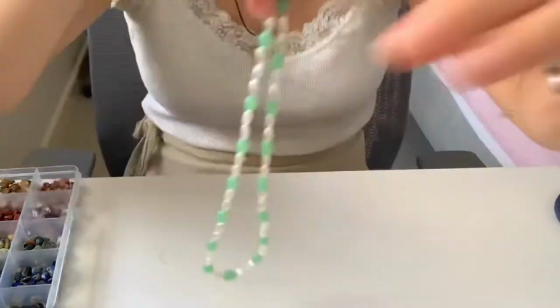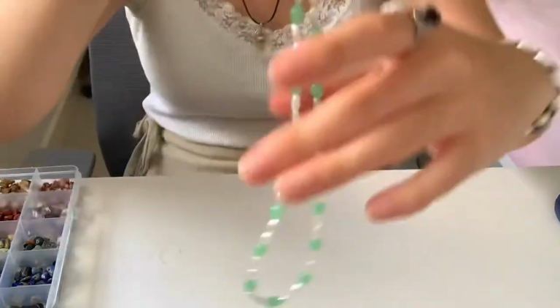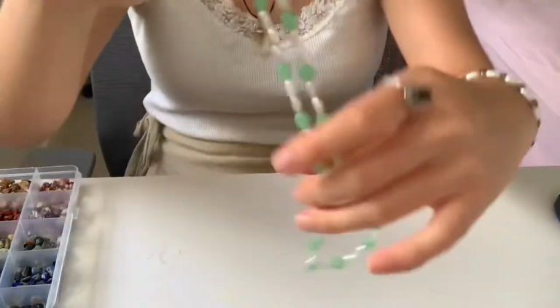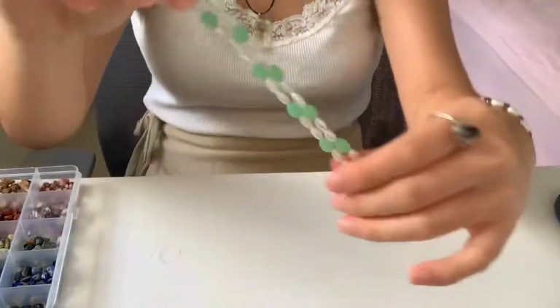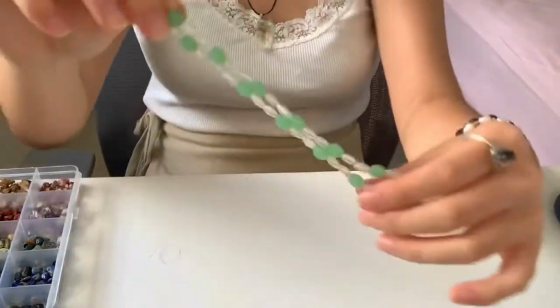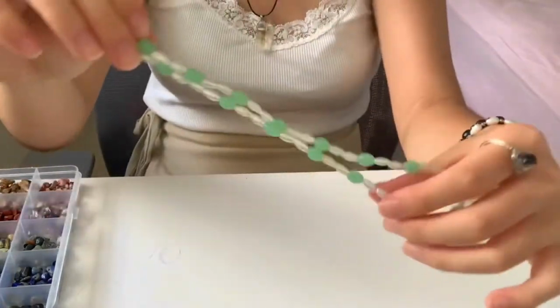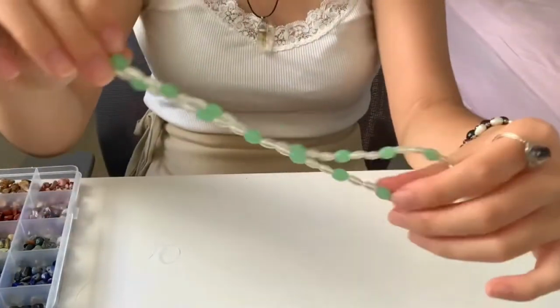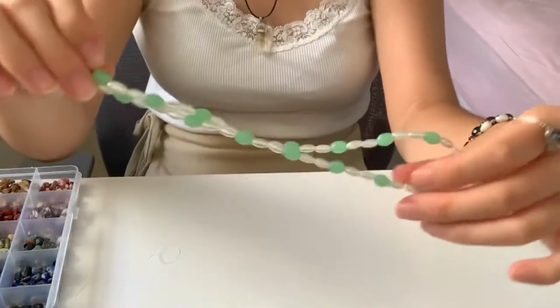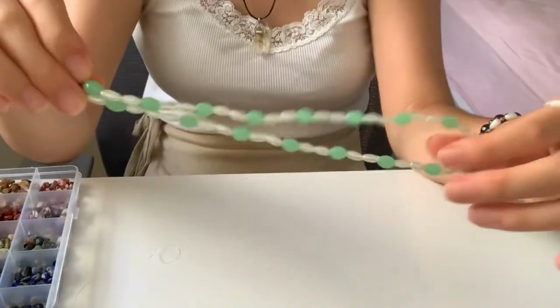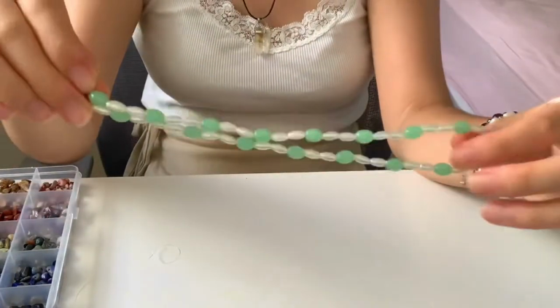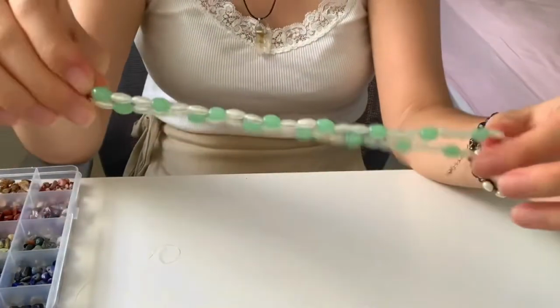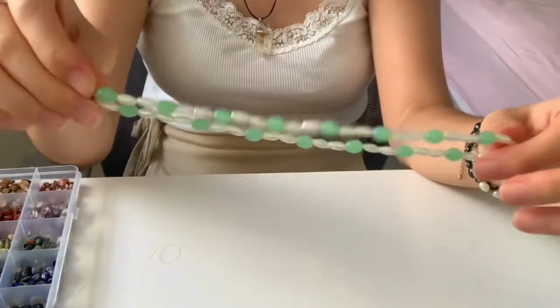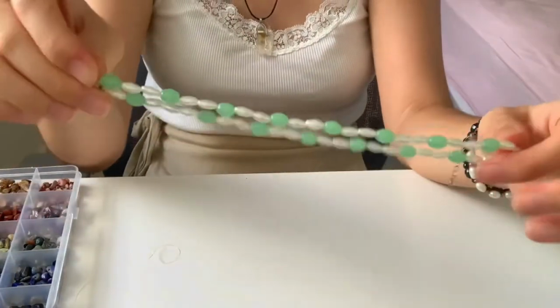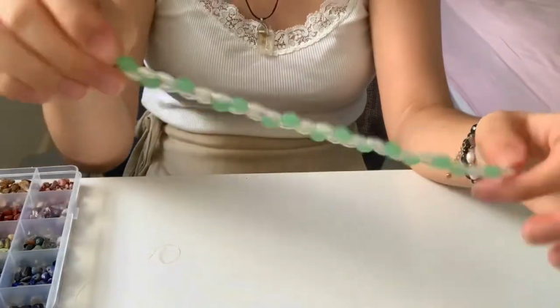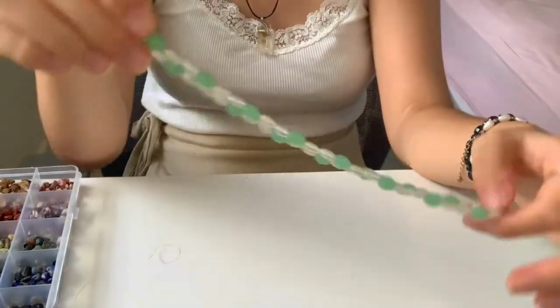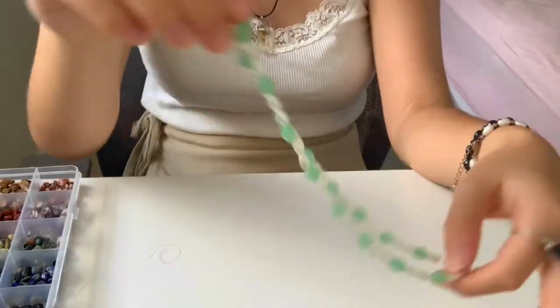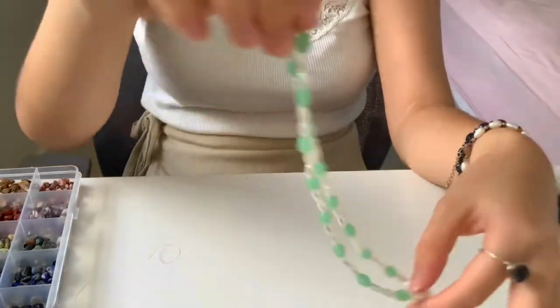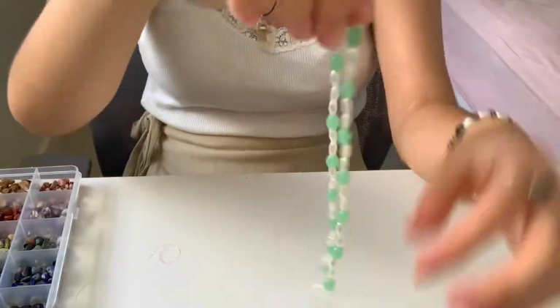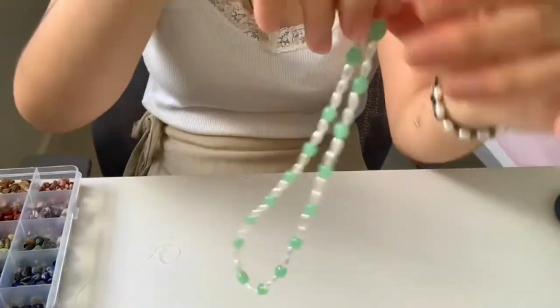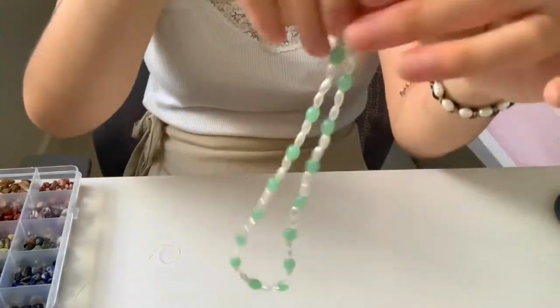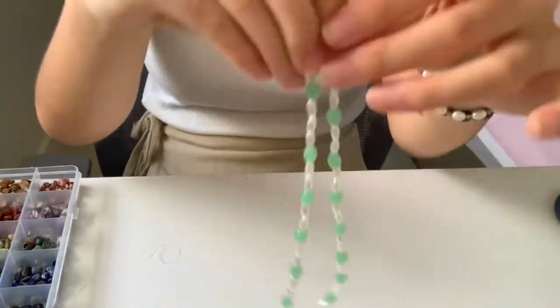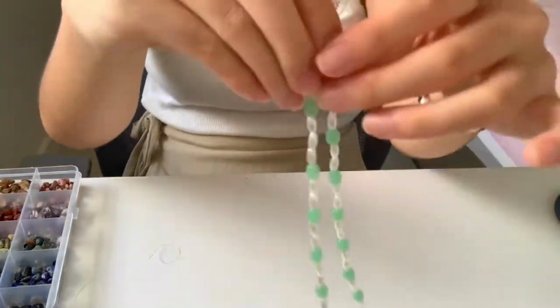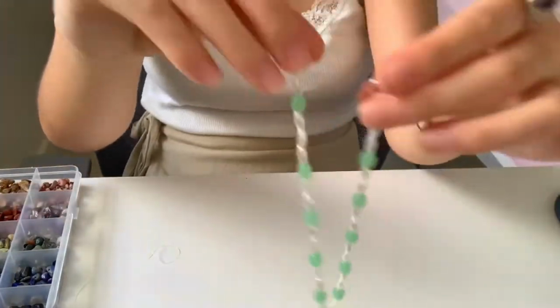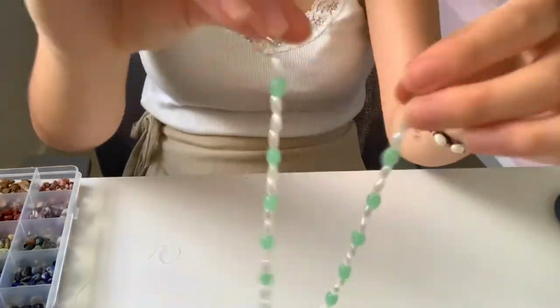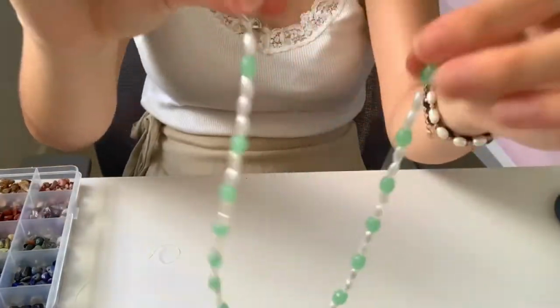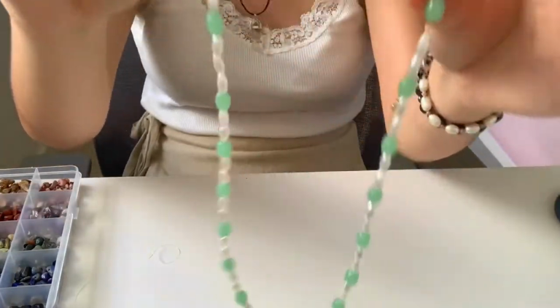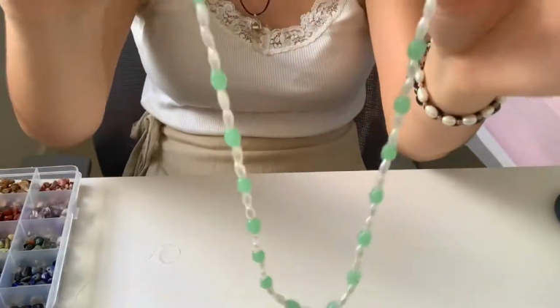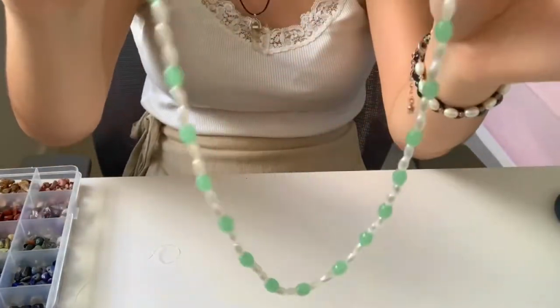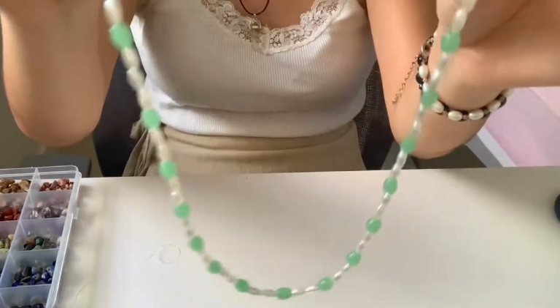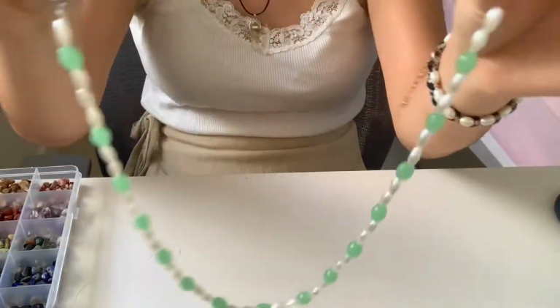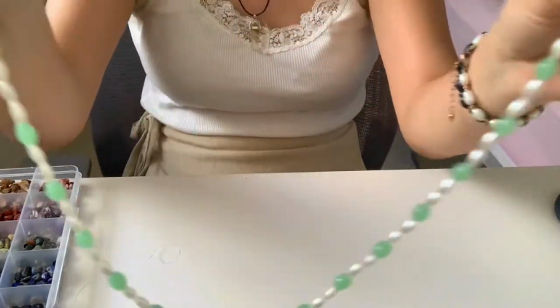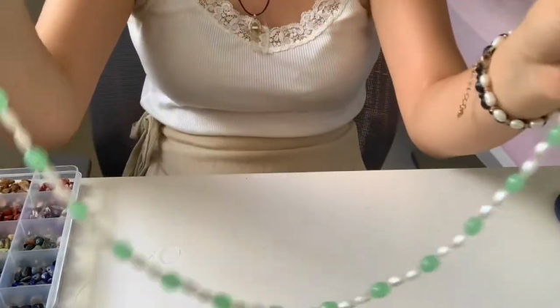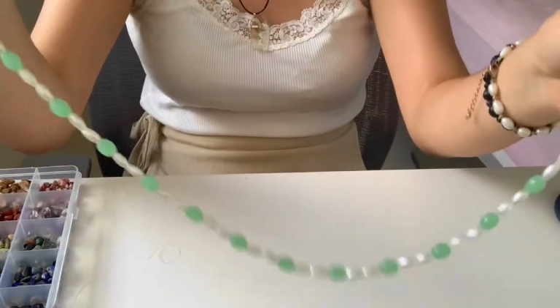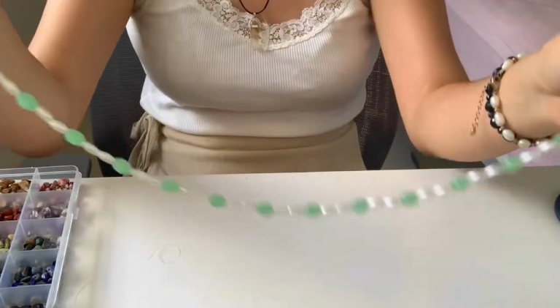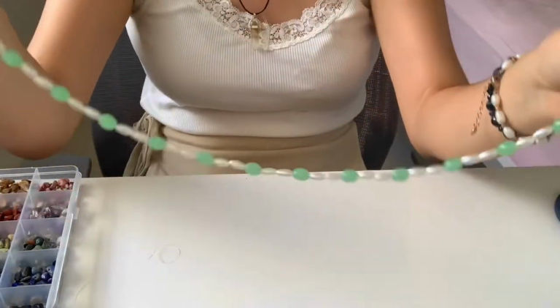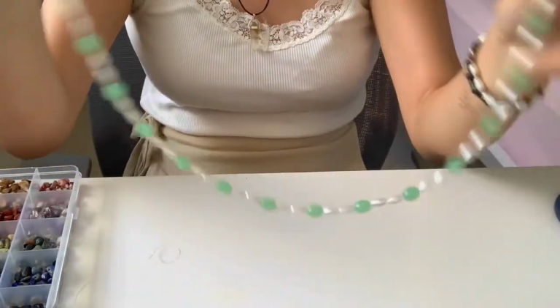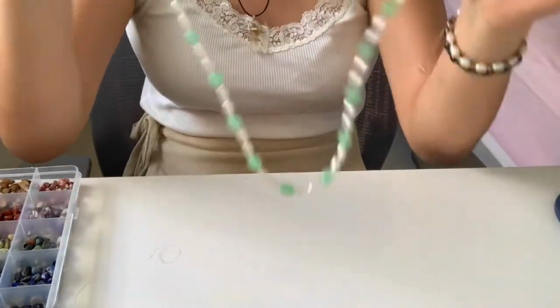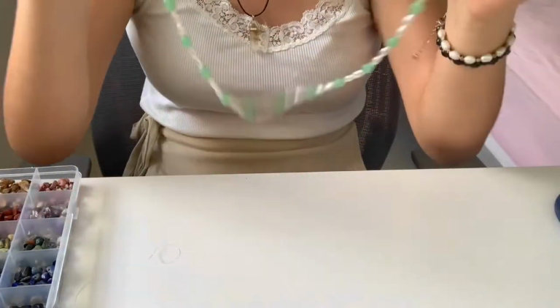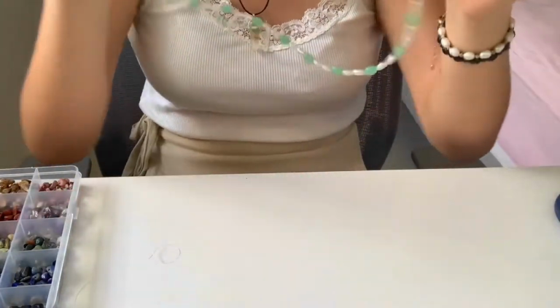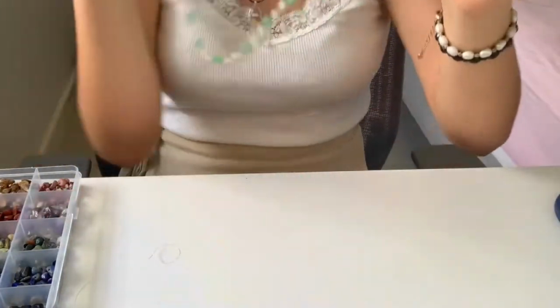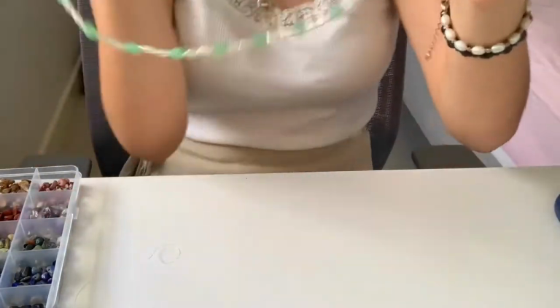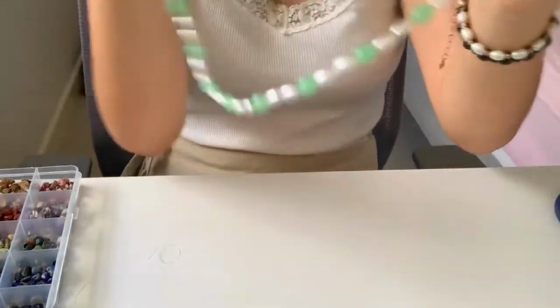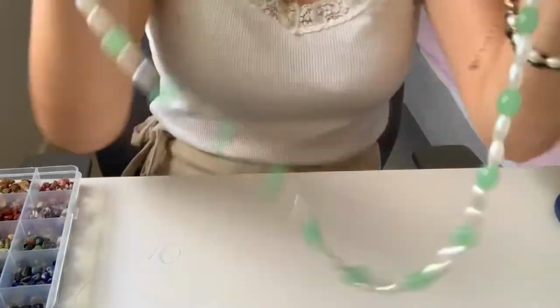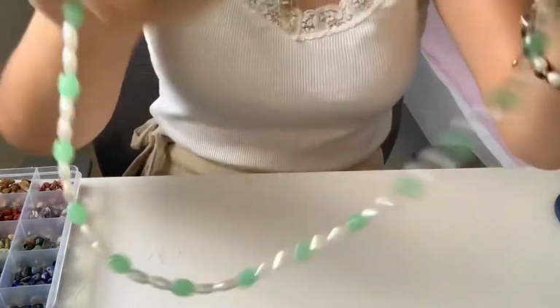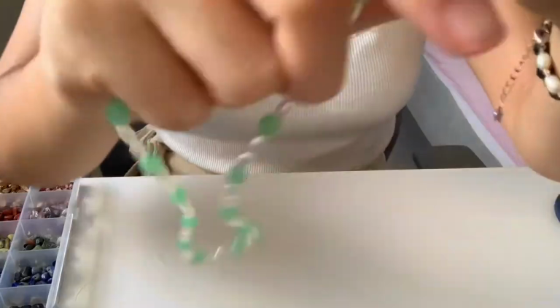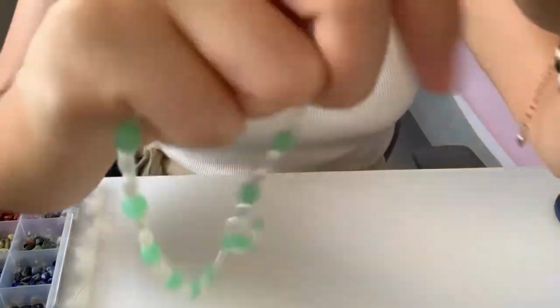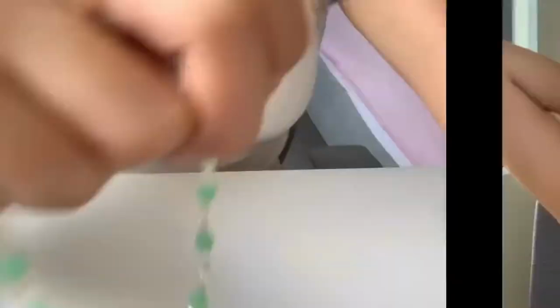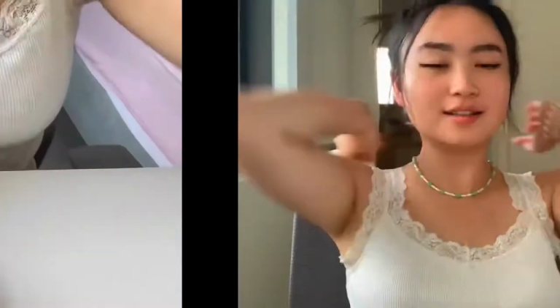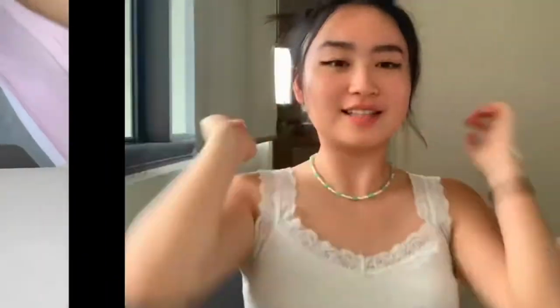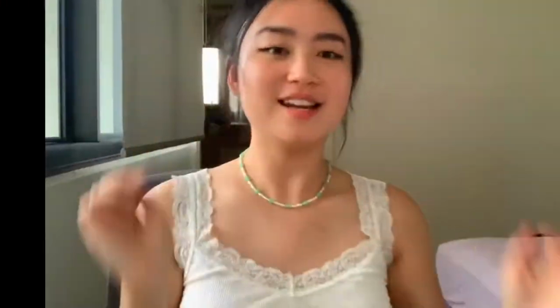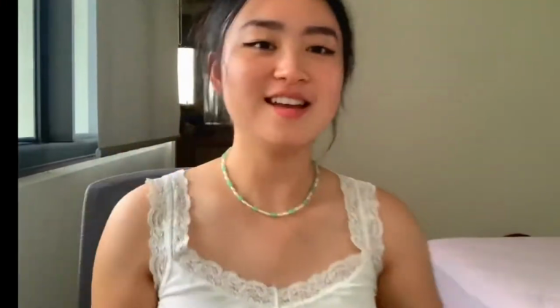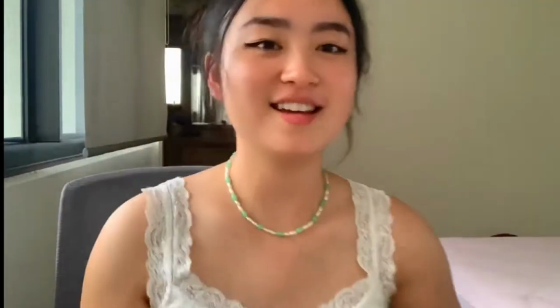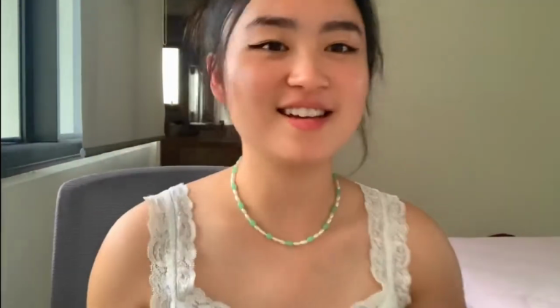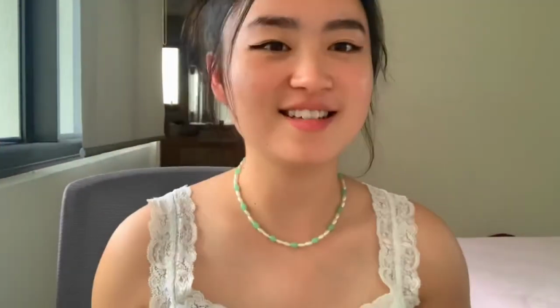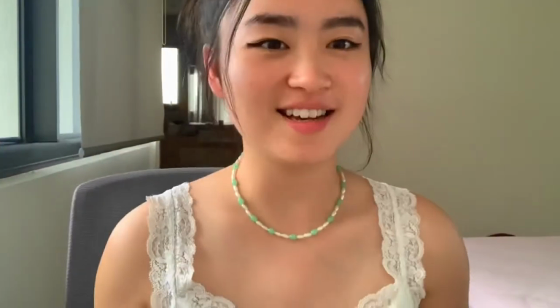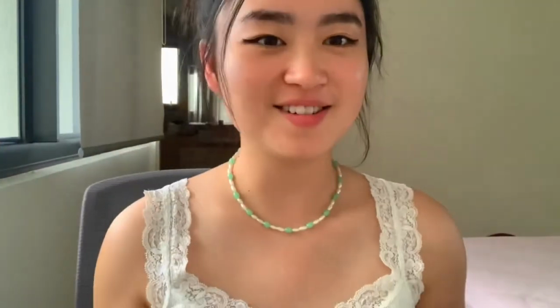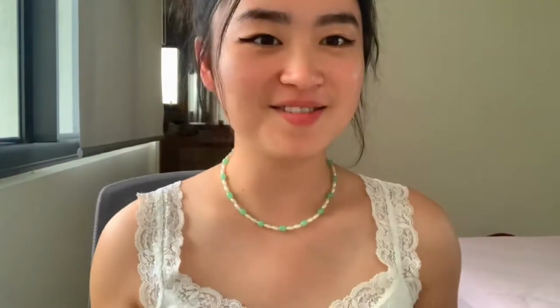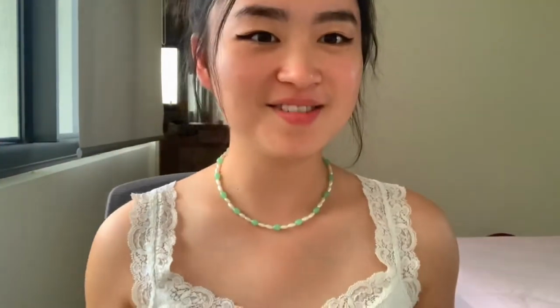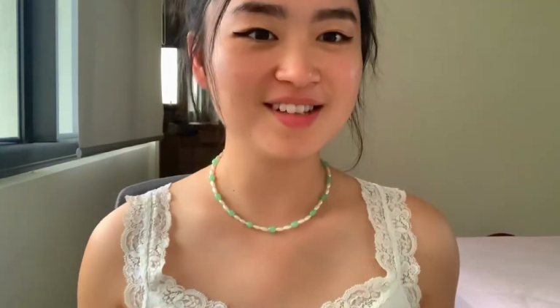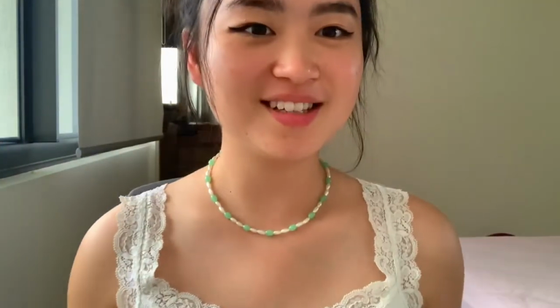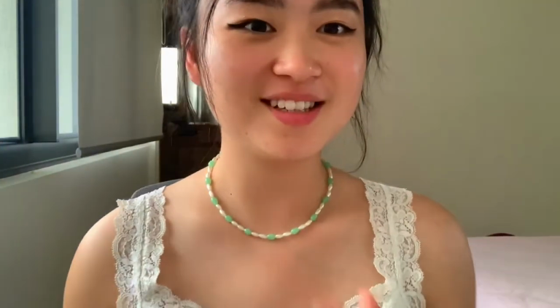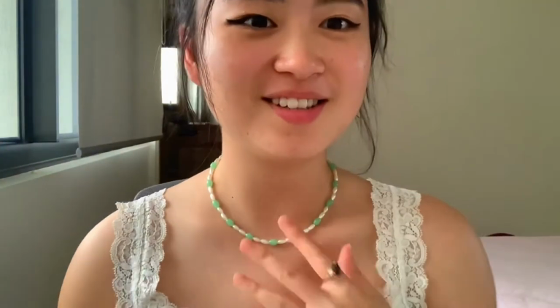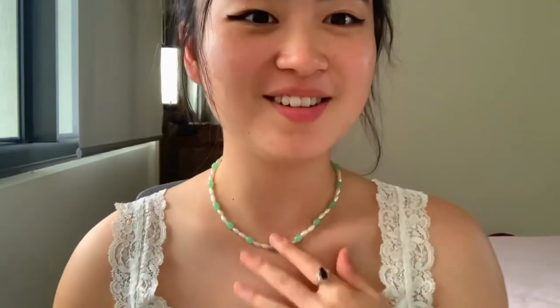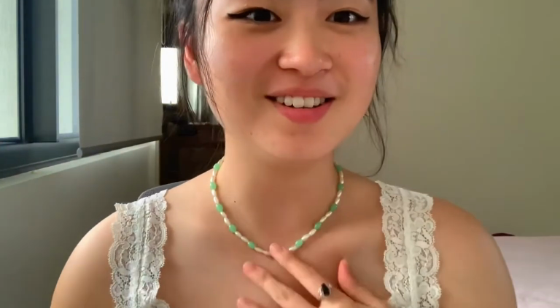This is my first necklace. Now we gotta try it on. Damn, it's actually really cute.